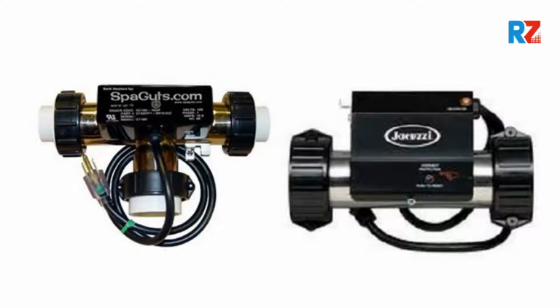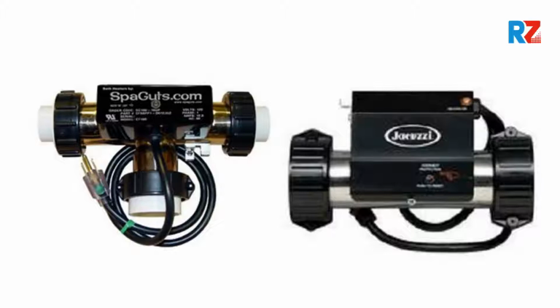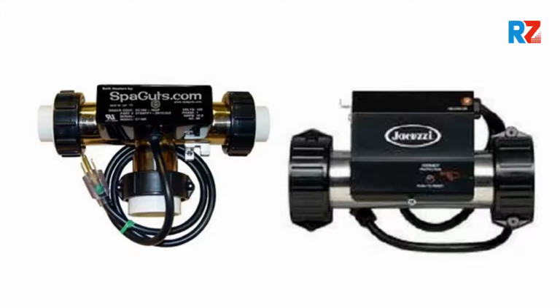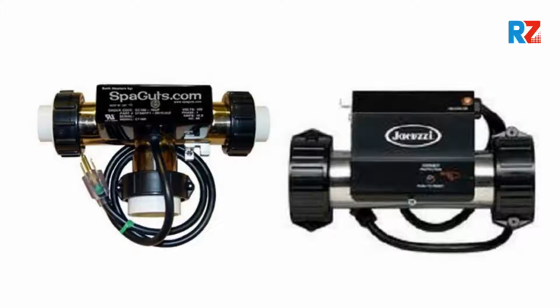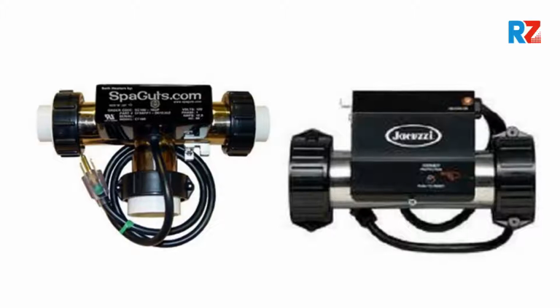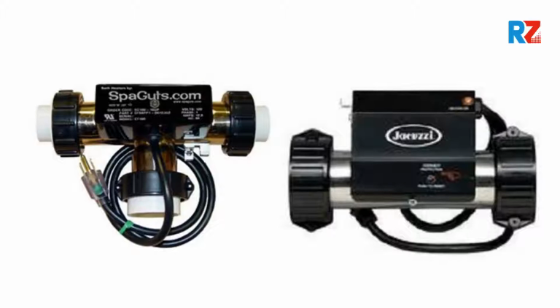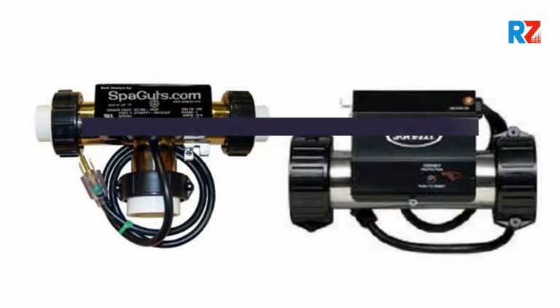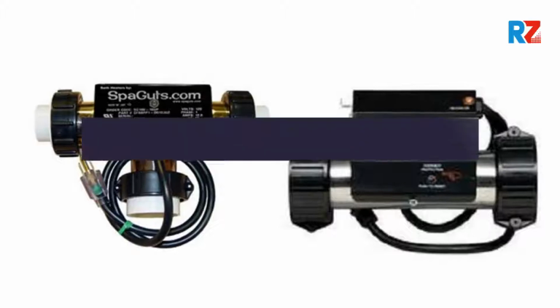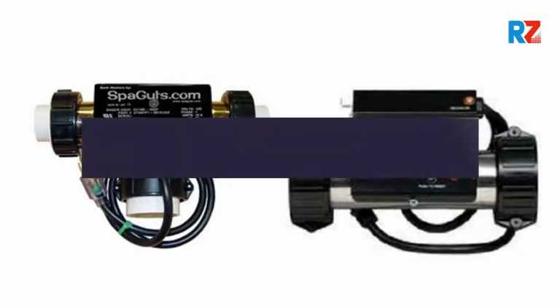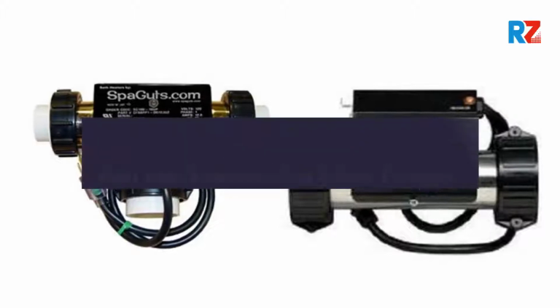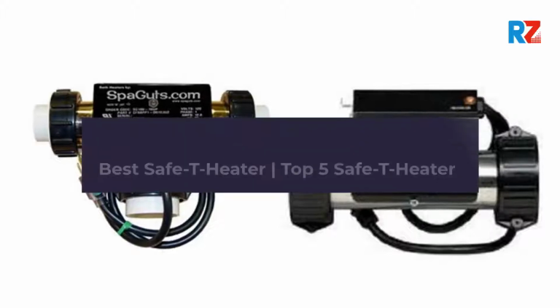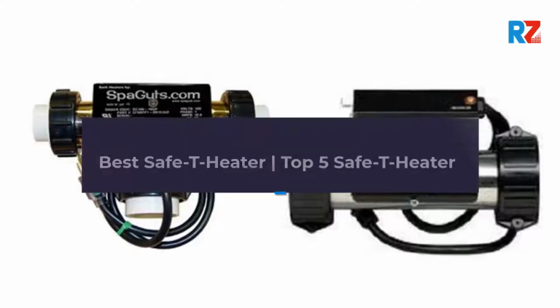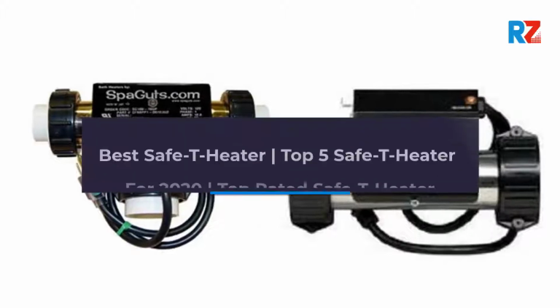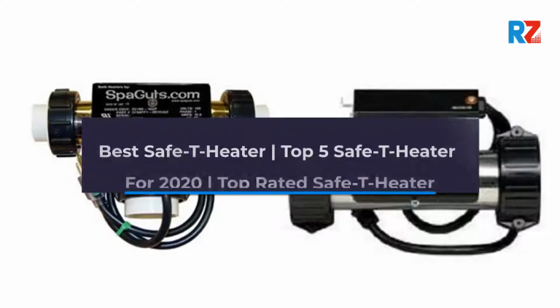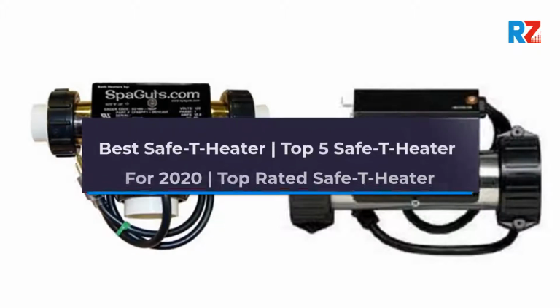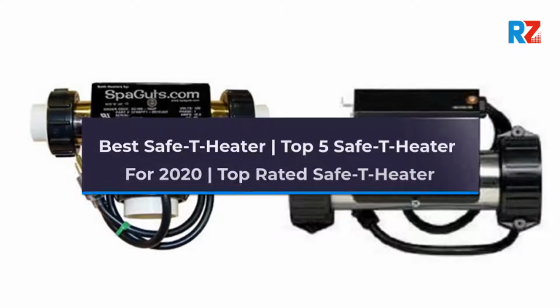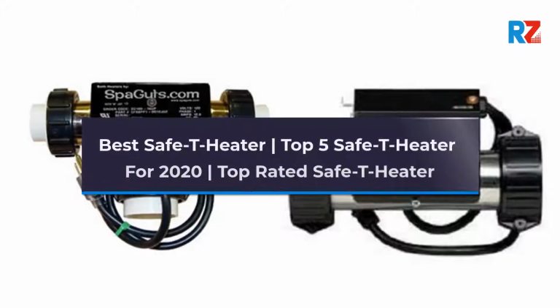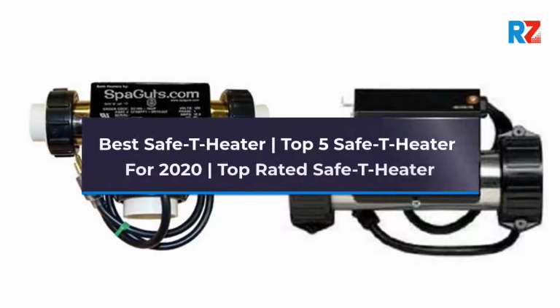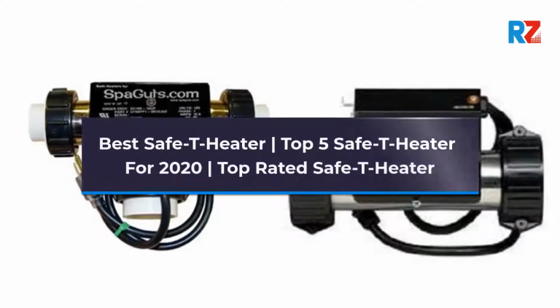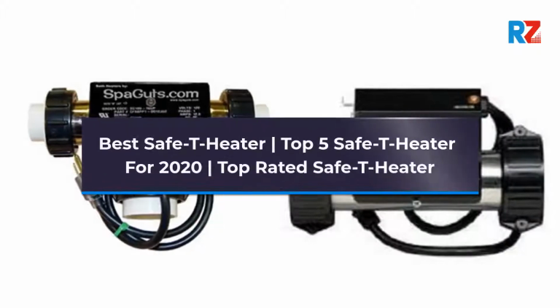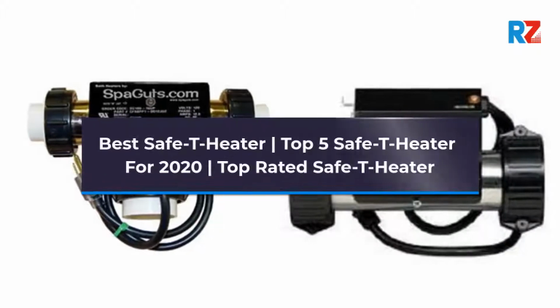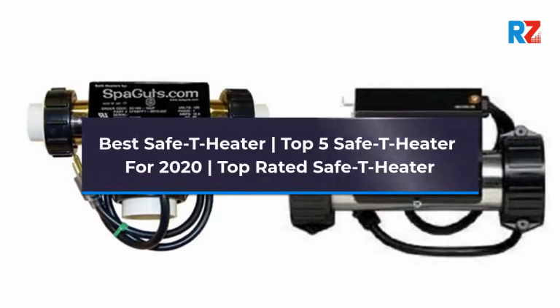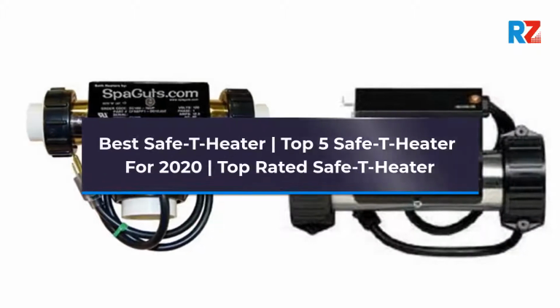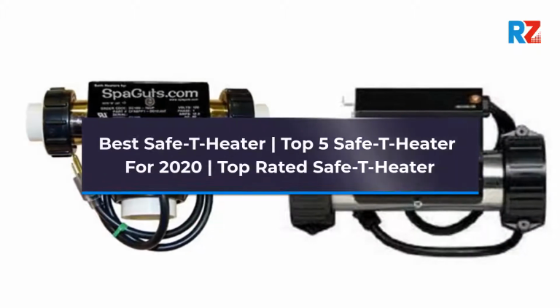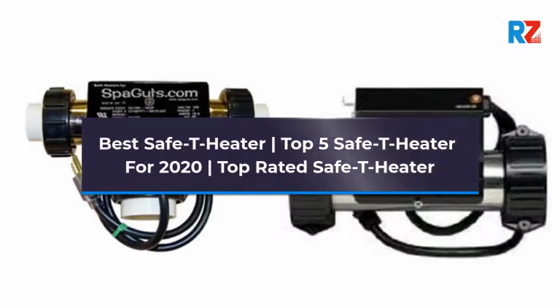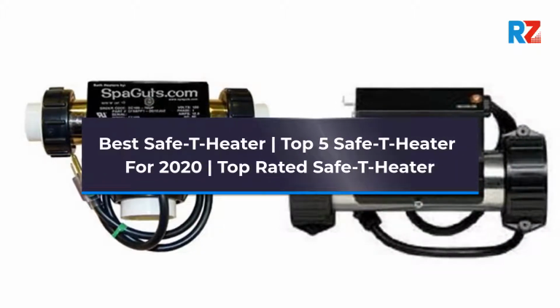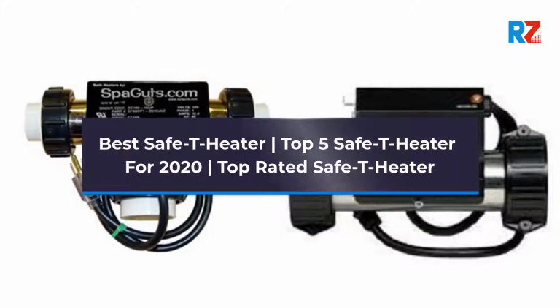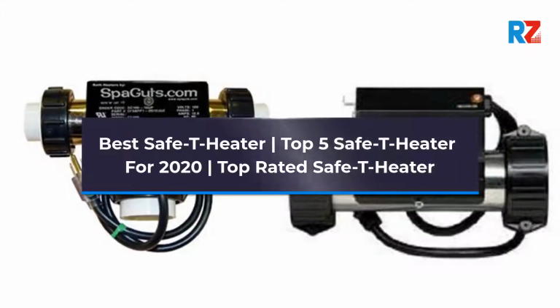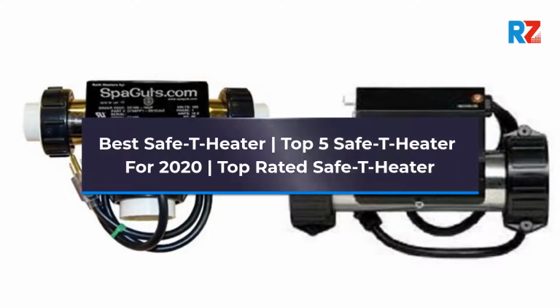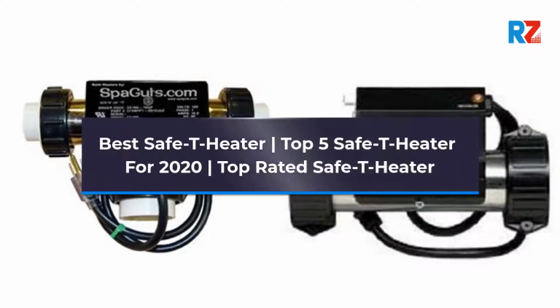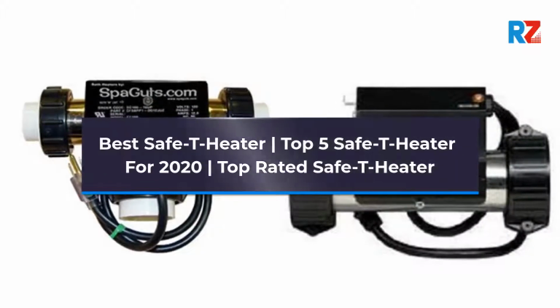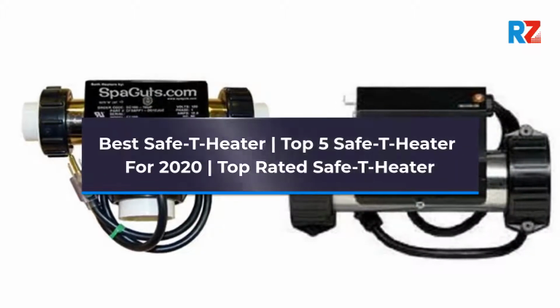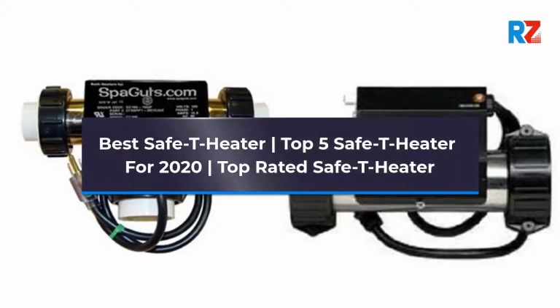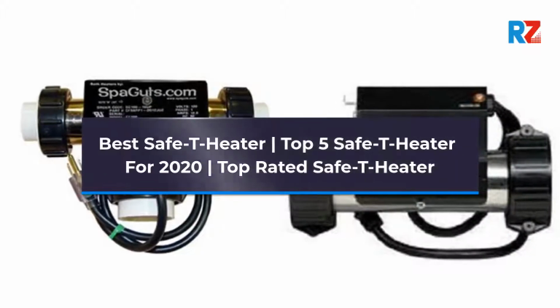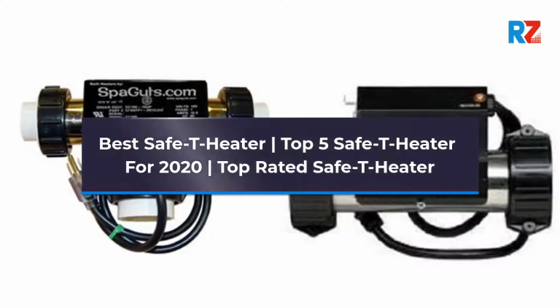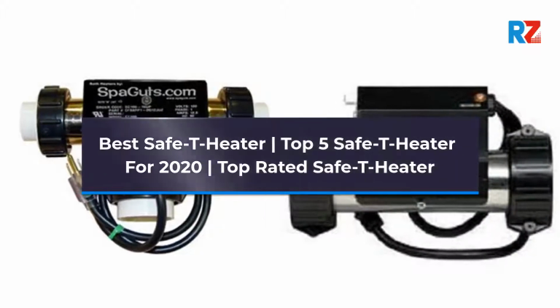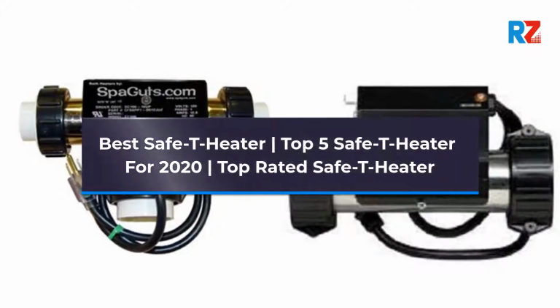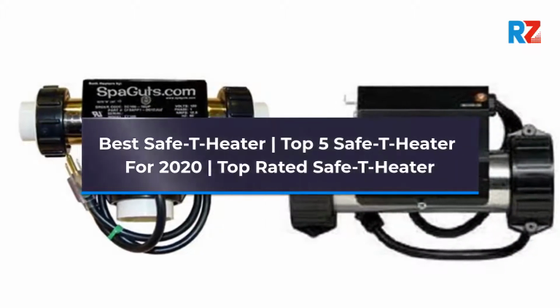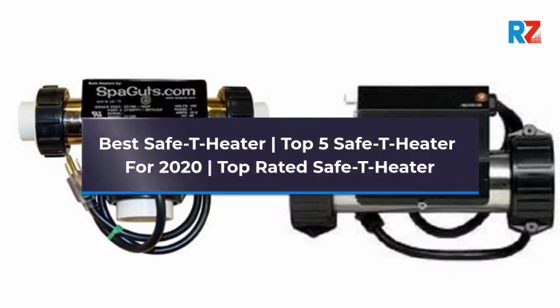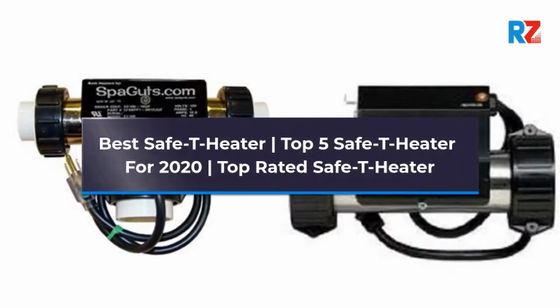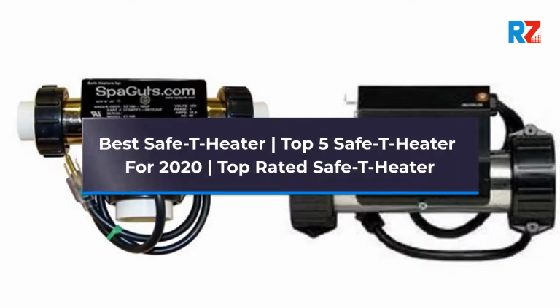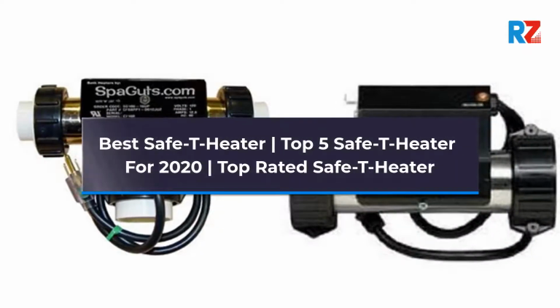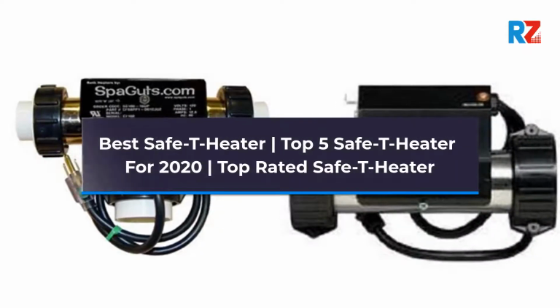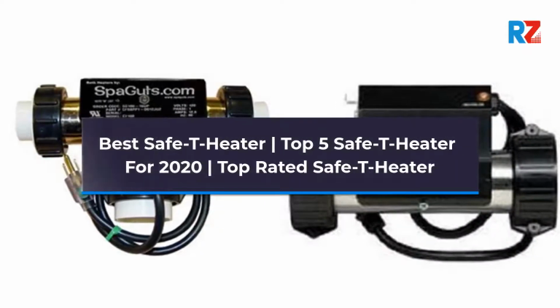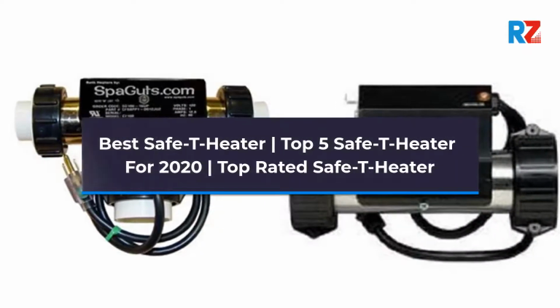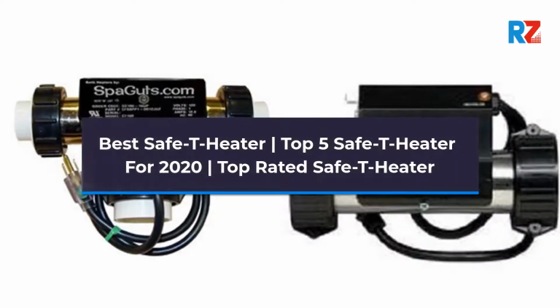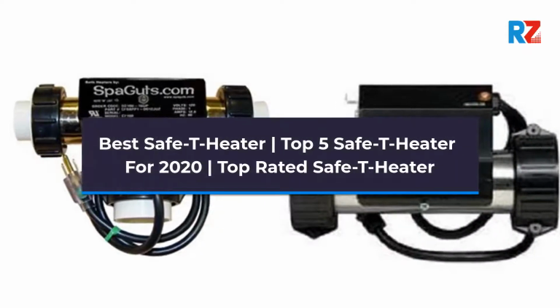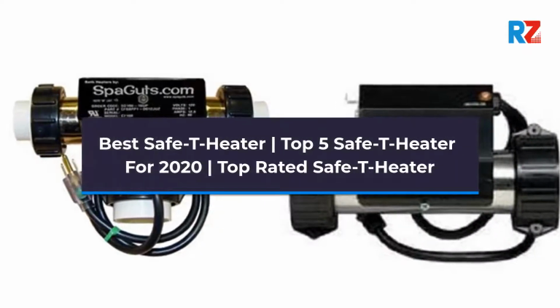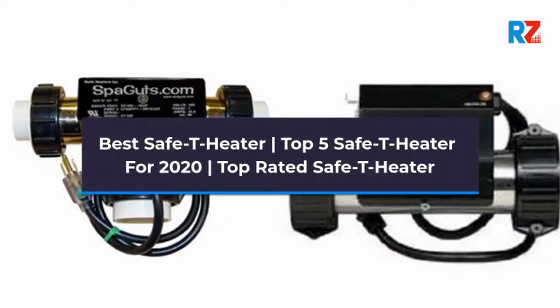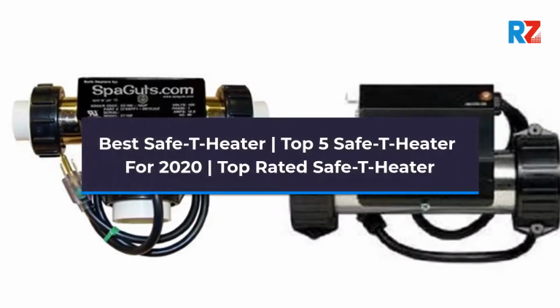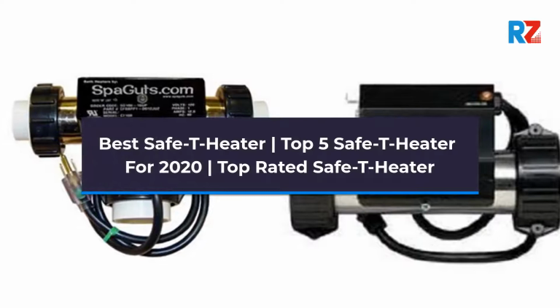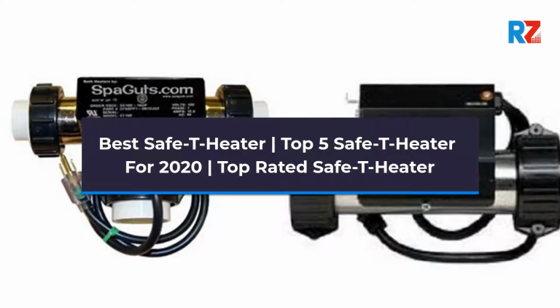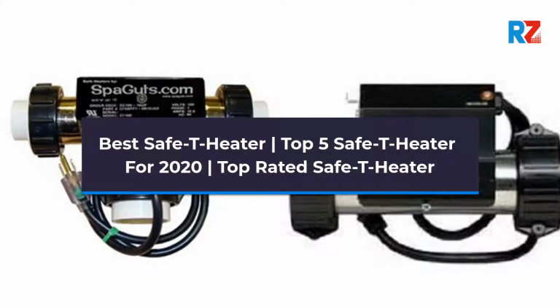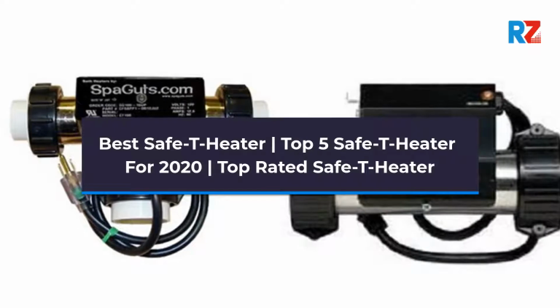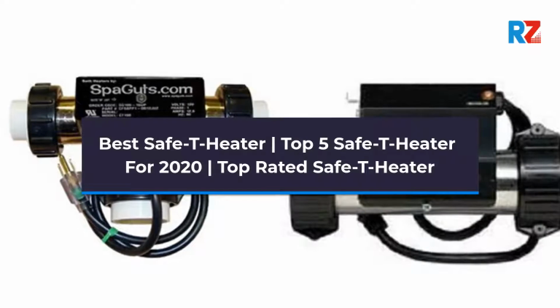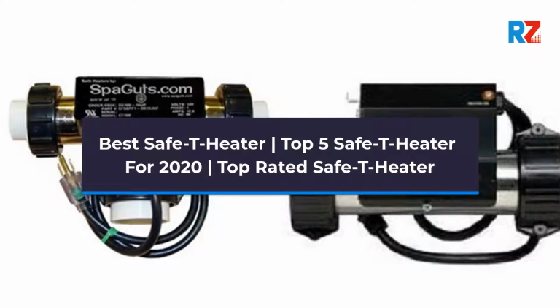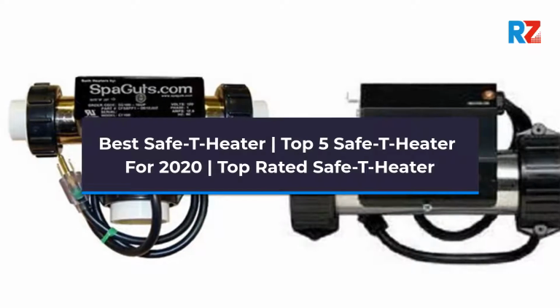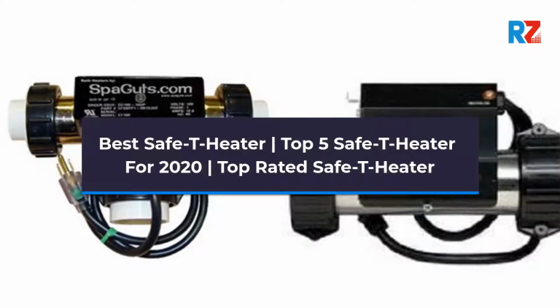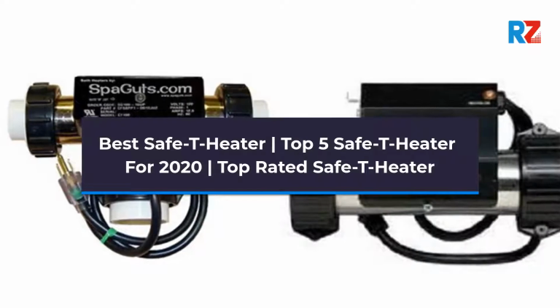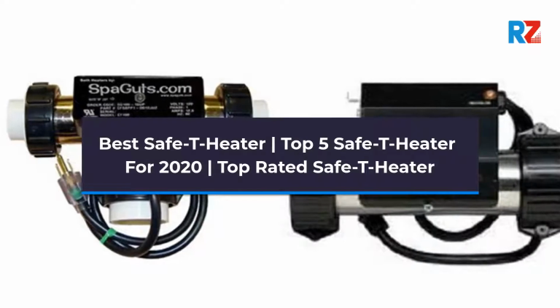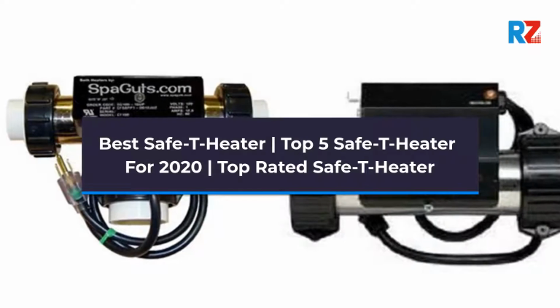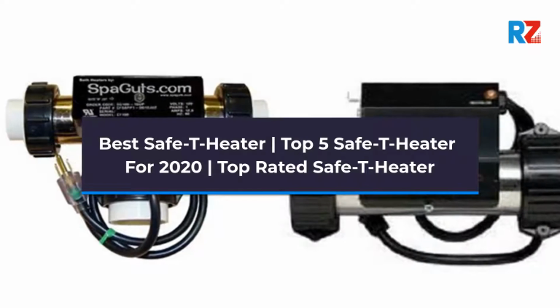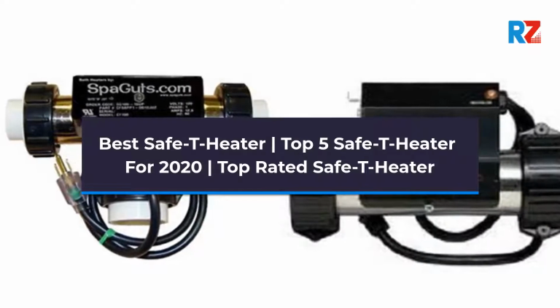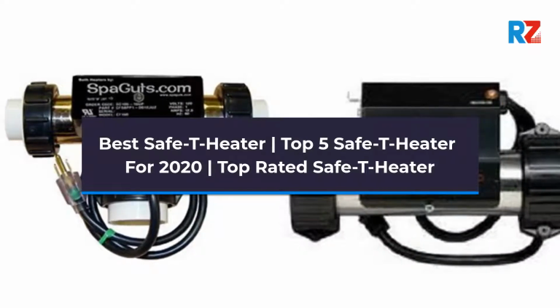Best Safety Heater. Top 5 Safety Heaters for 2020. Top Rated Safety Heater.